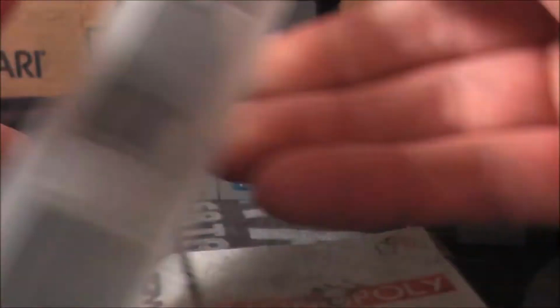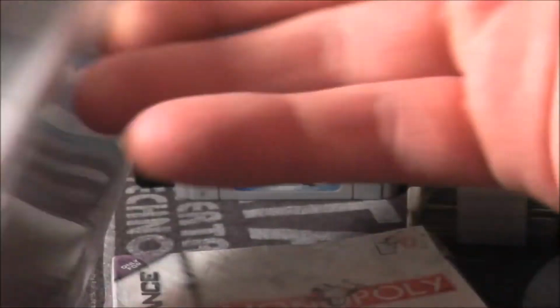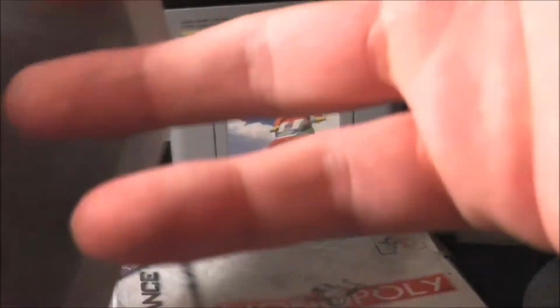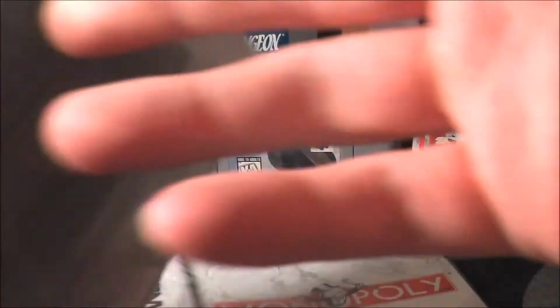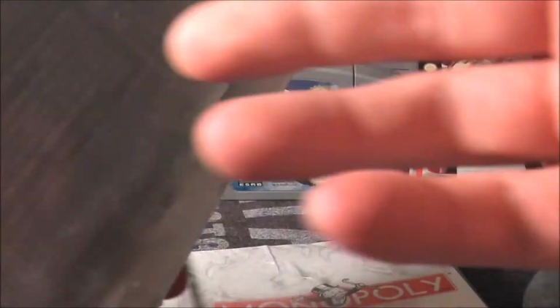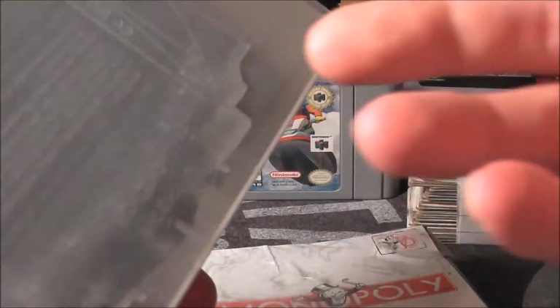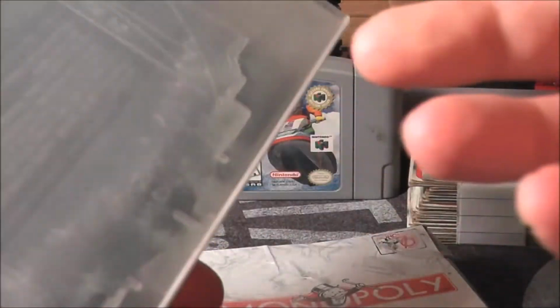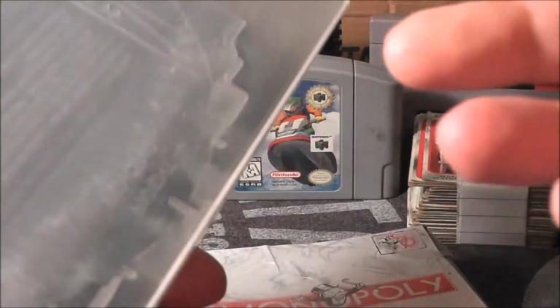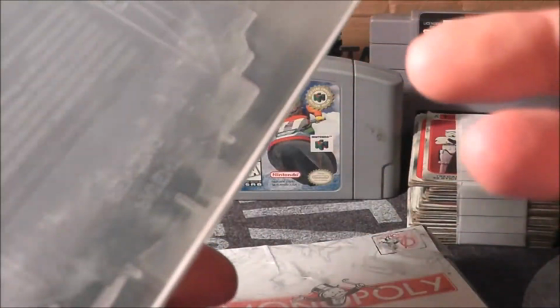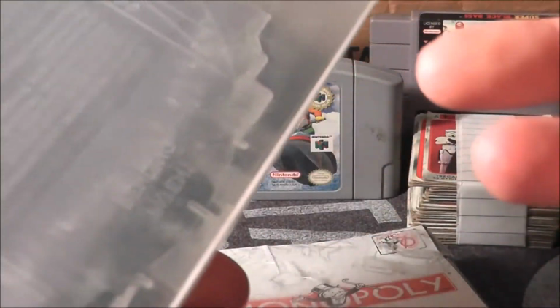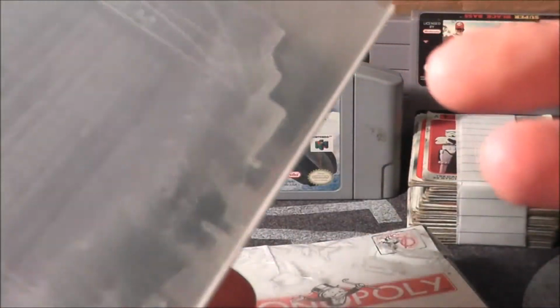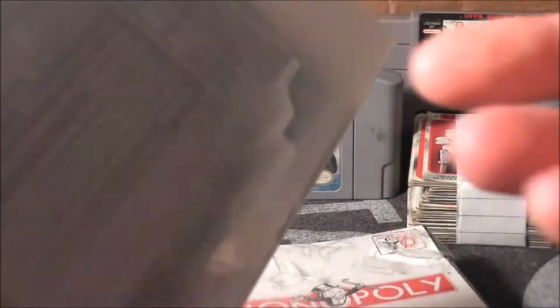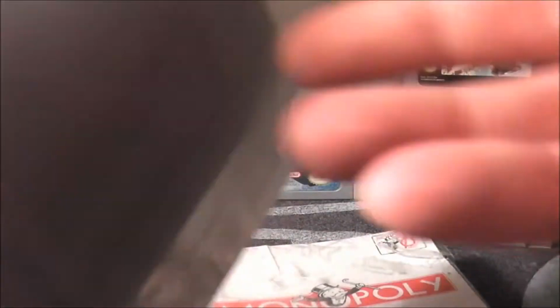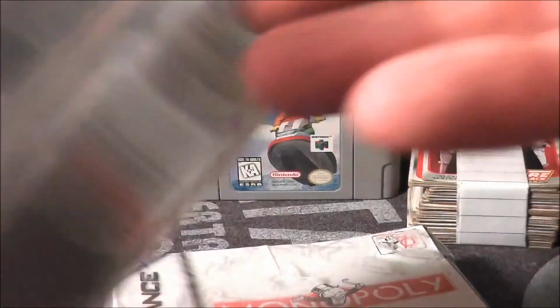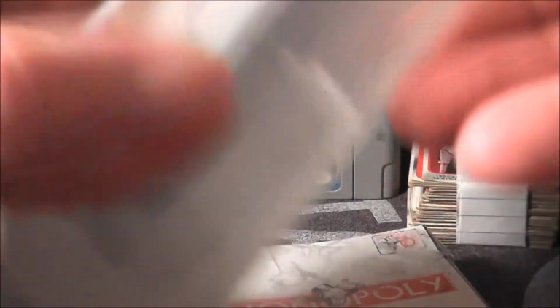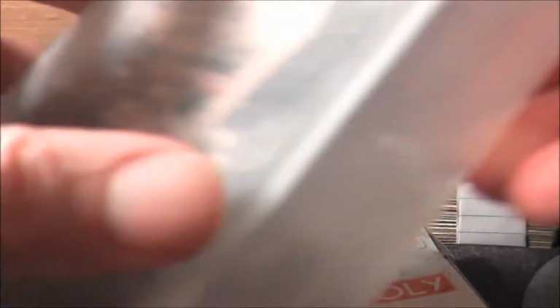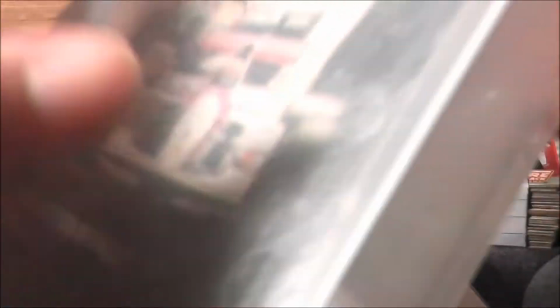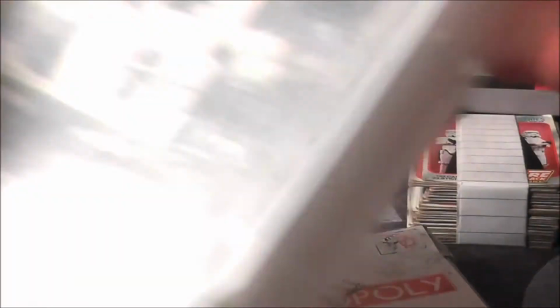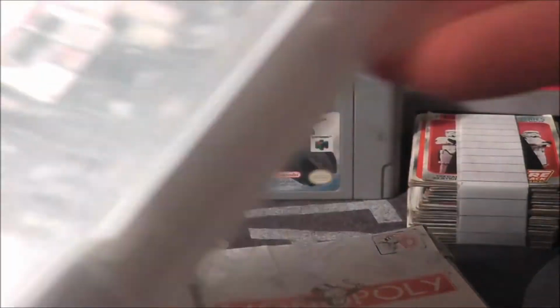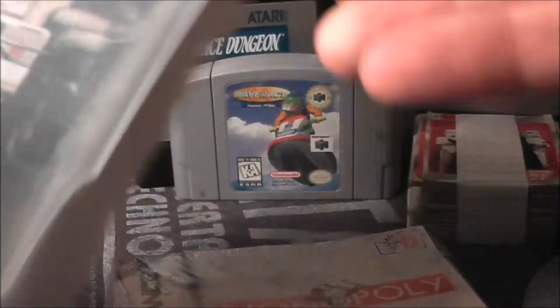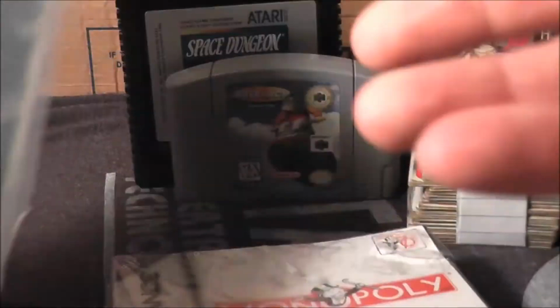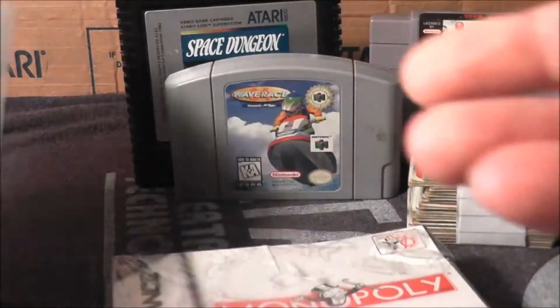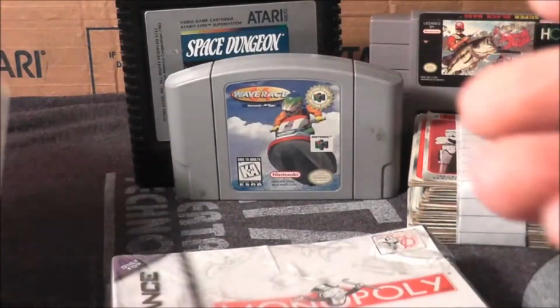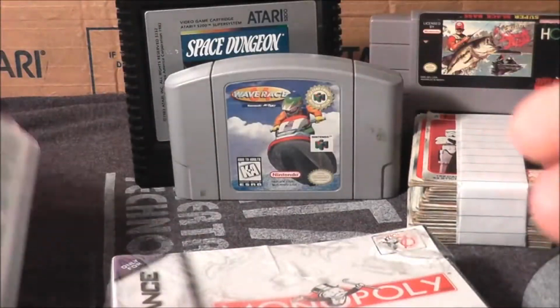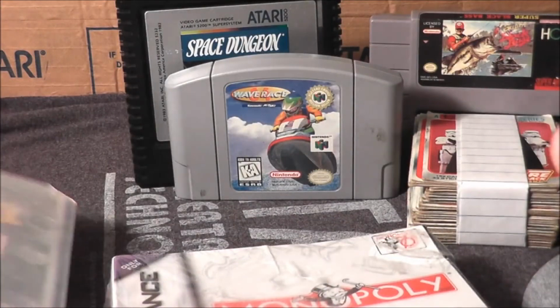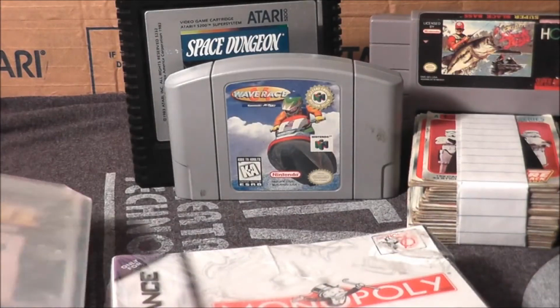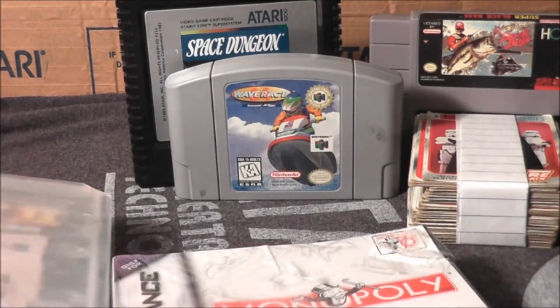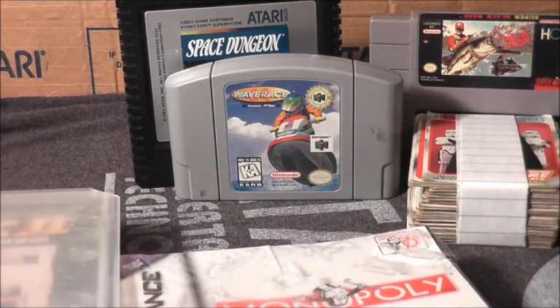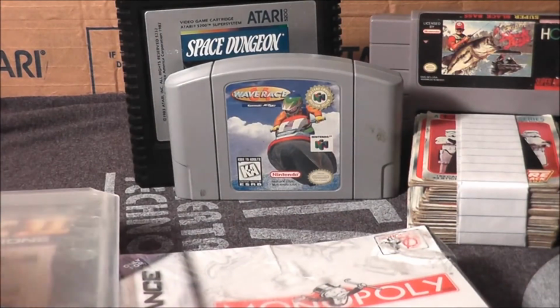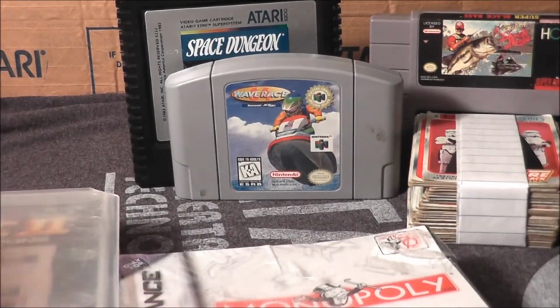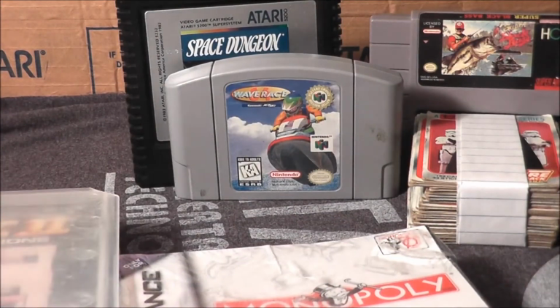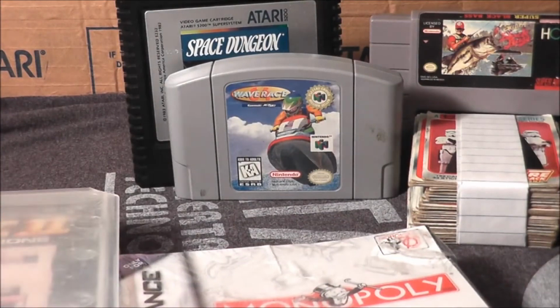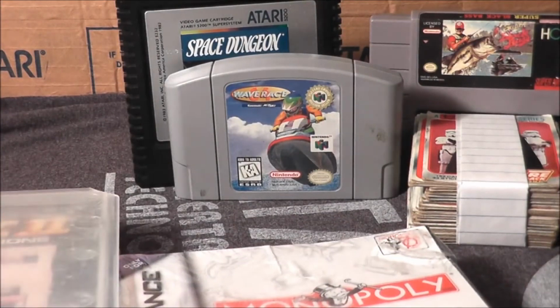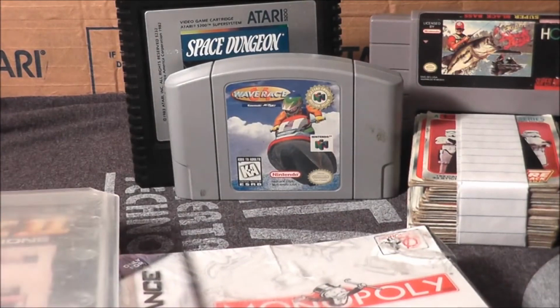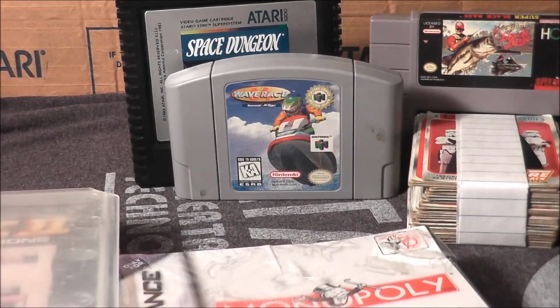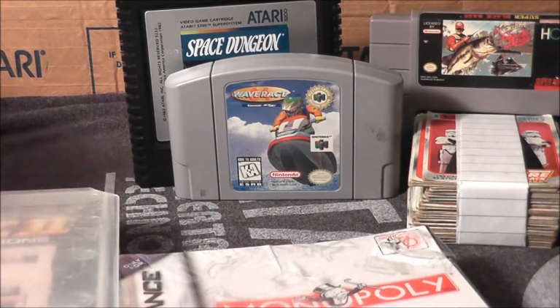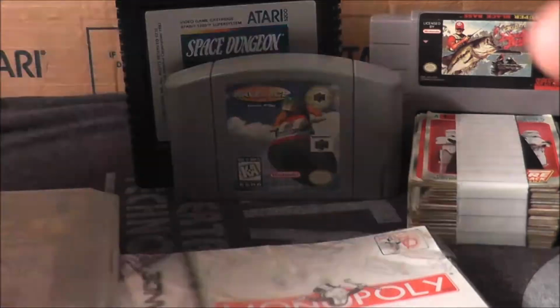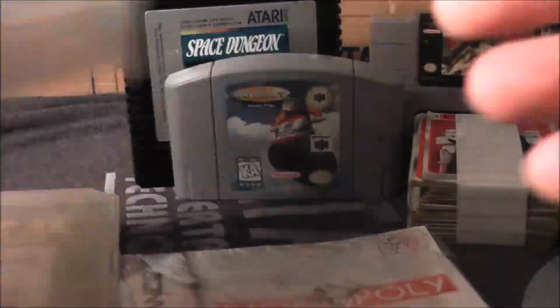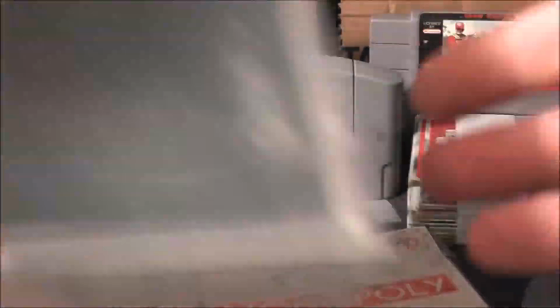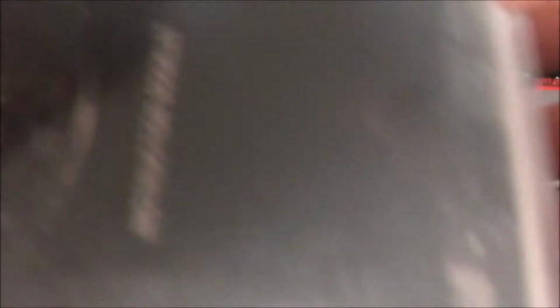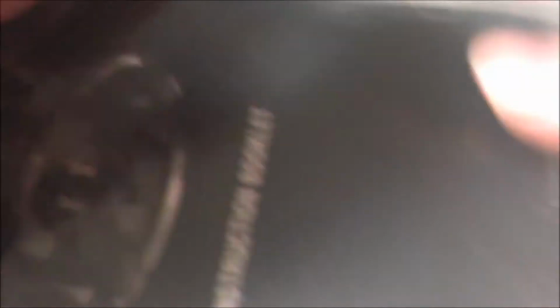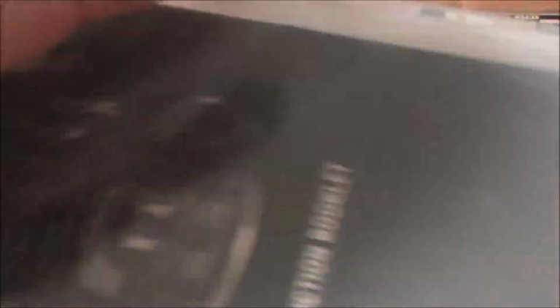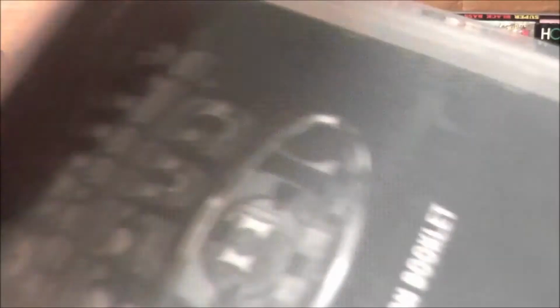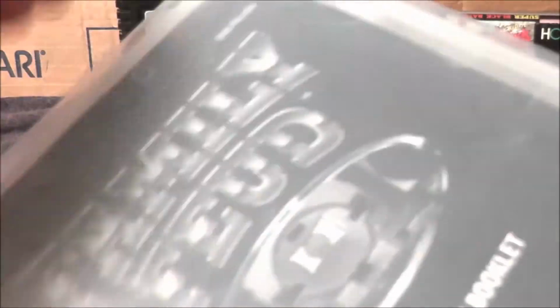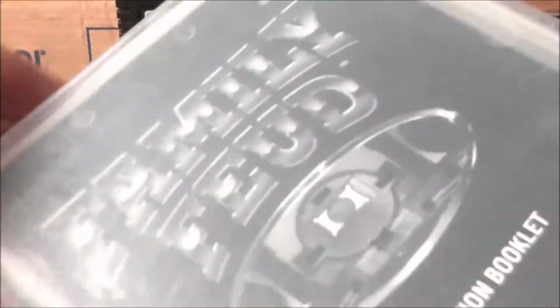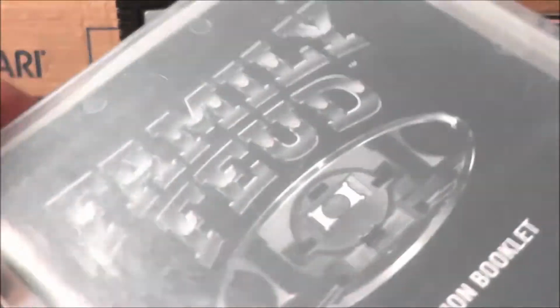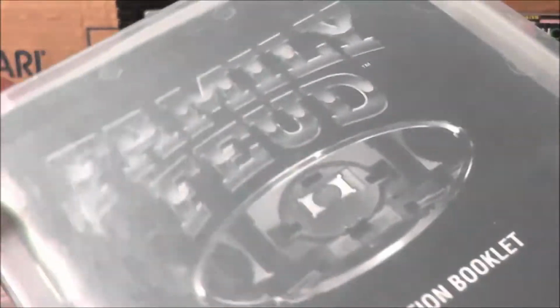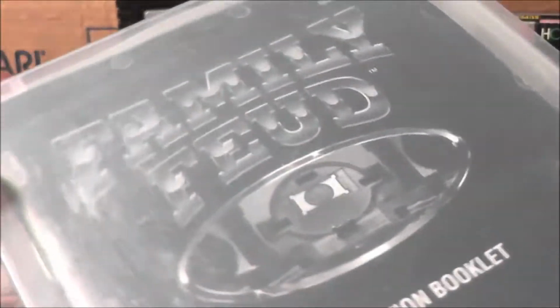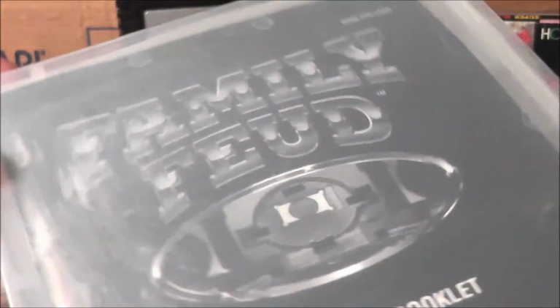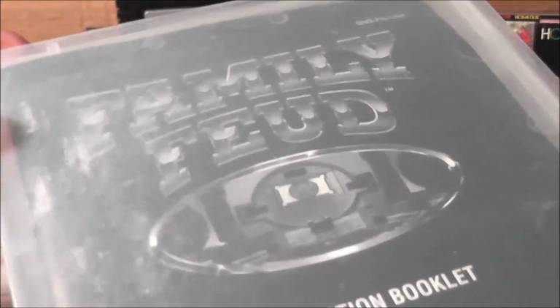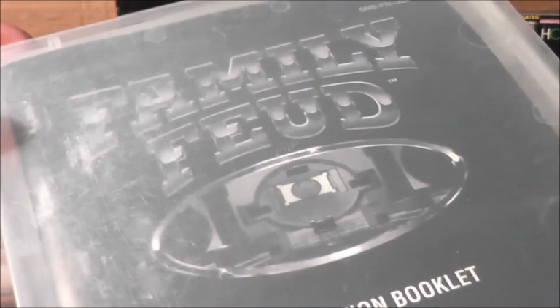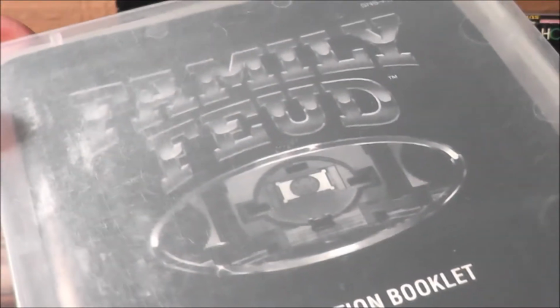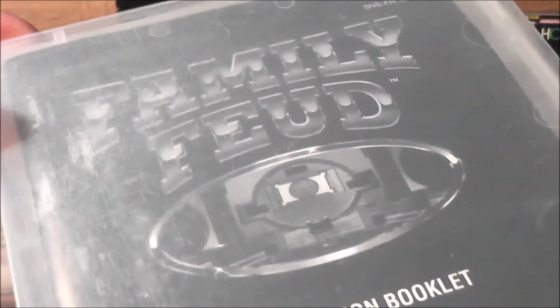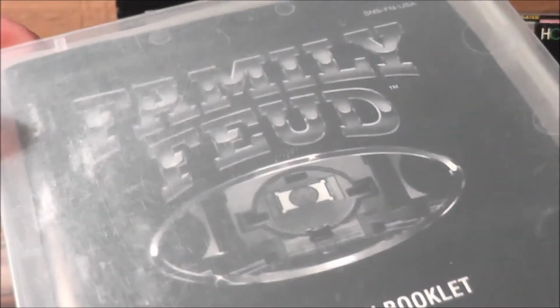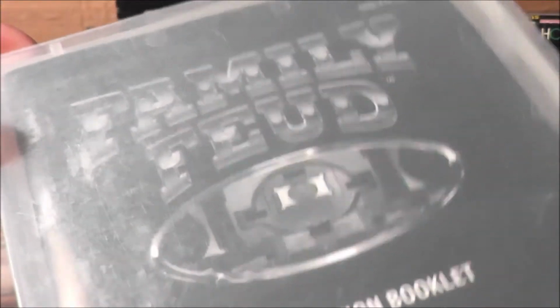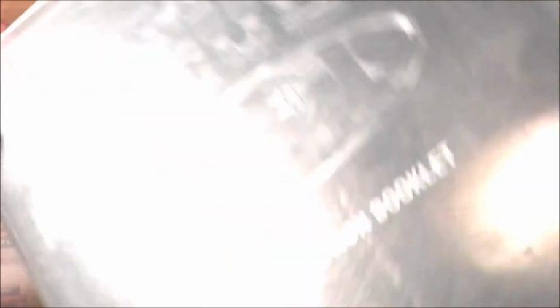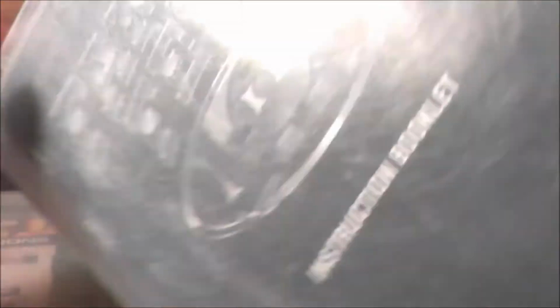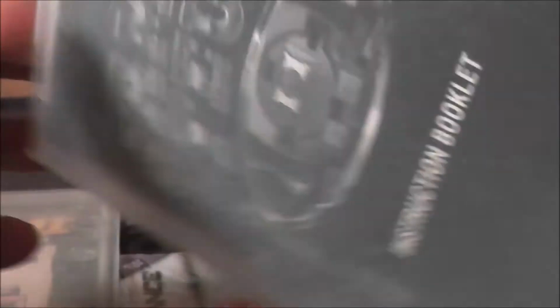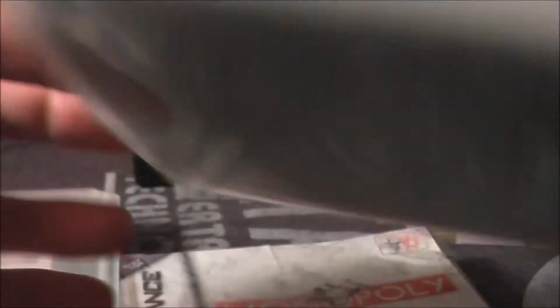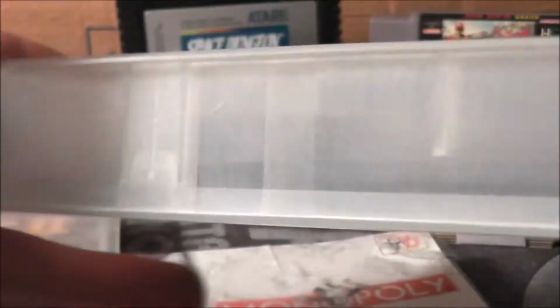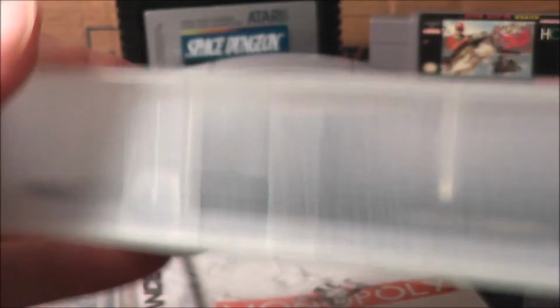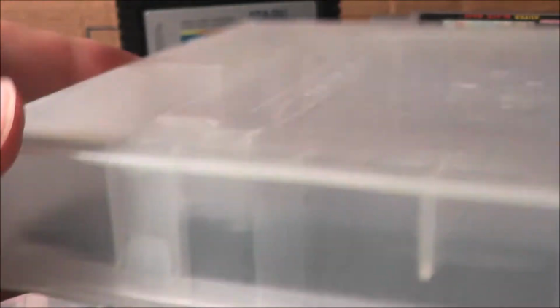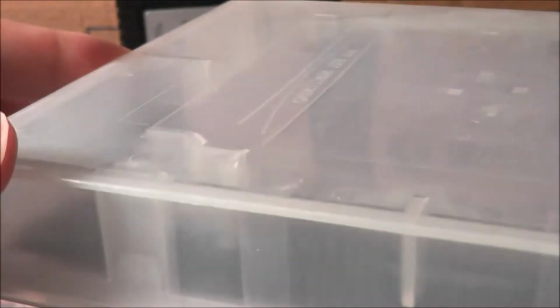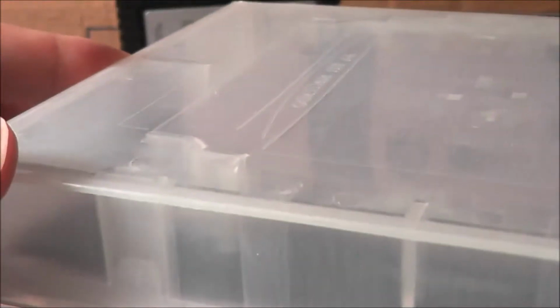Also Family Feud for the Super Nintendo.